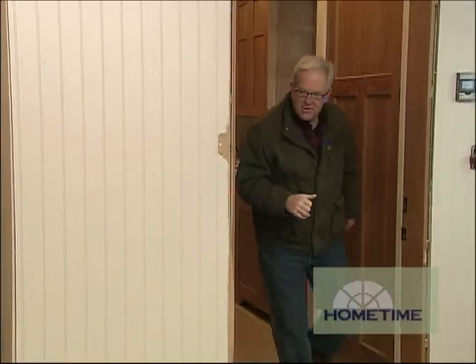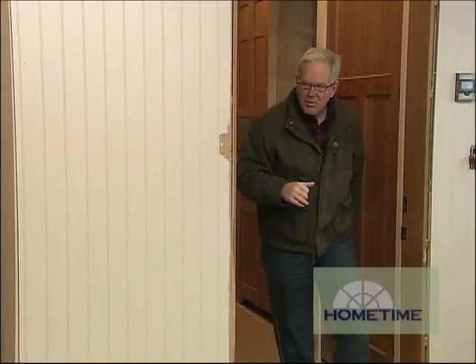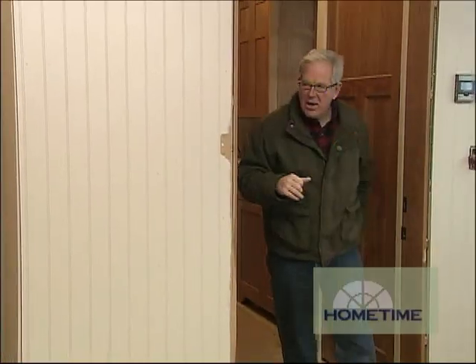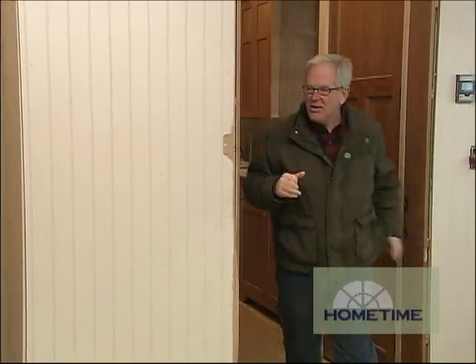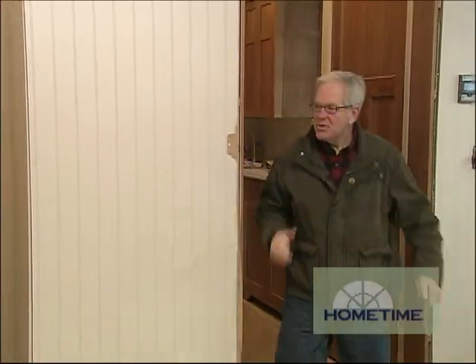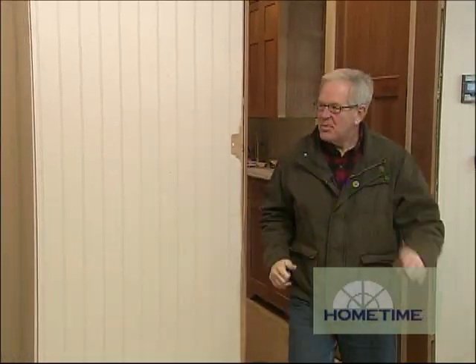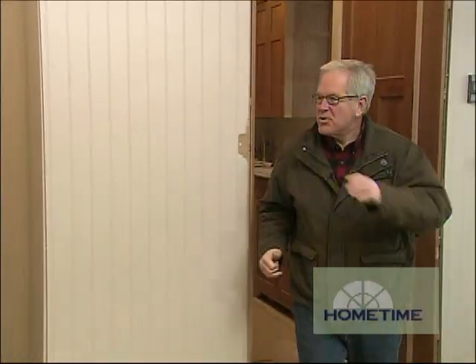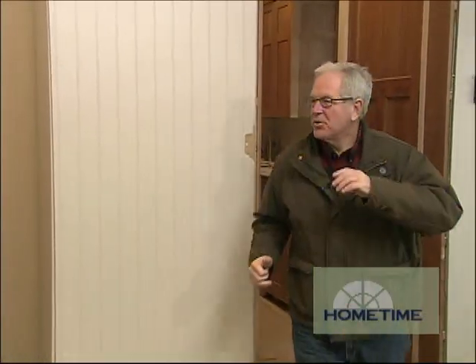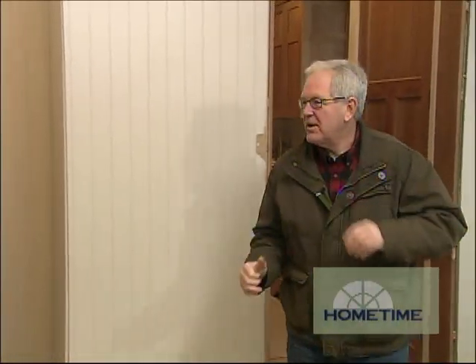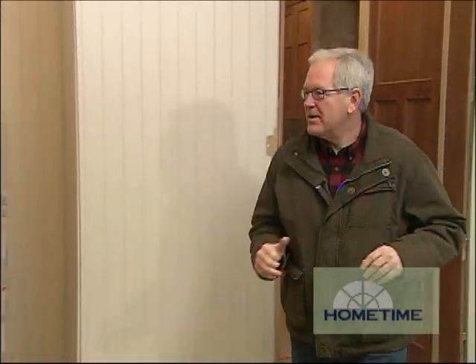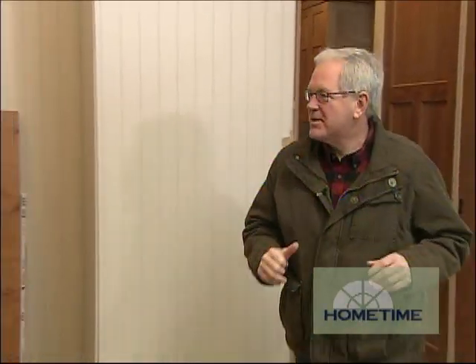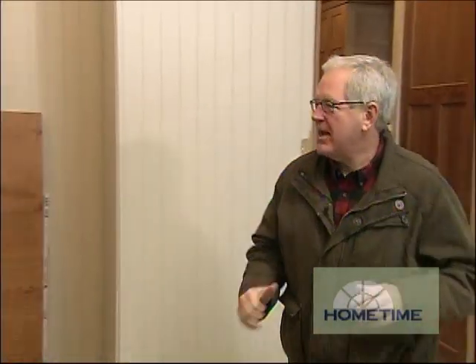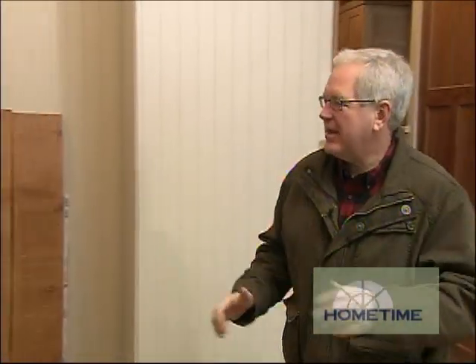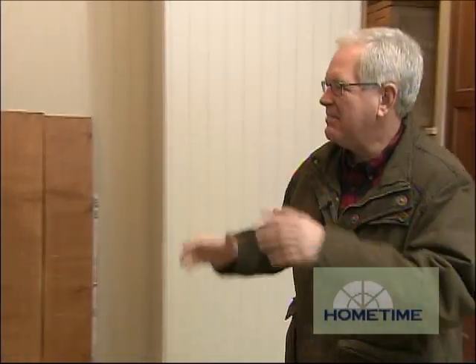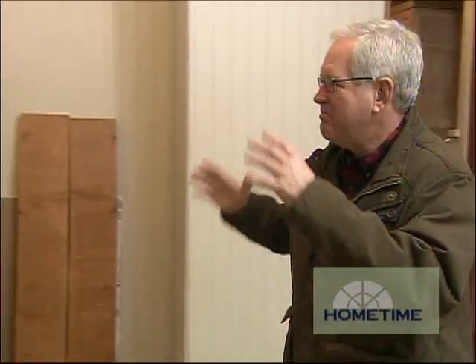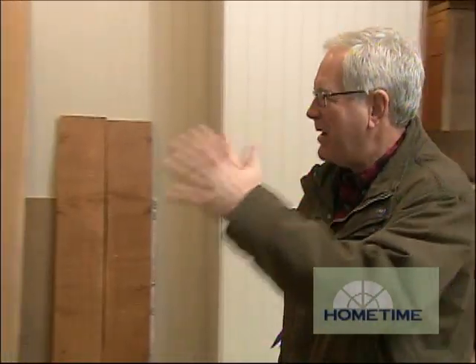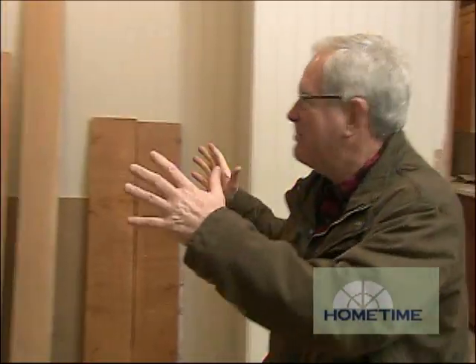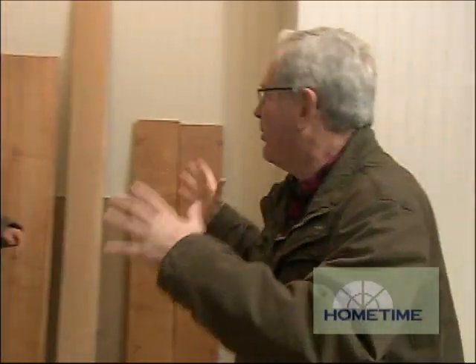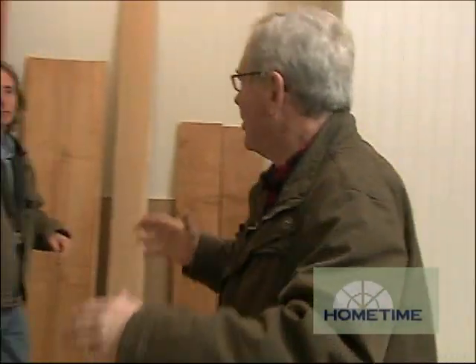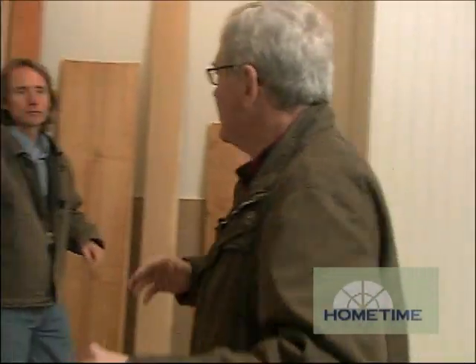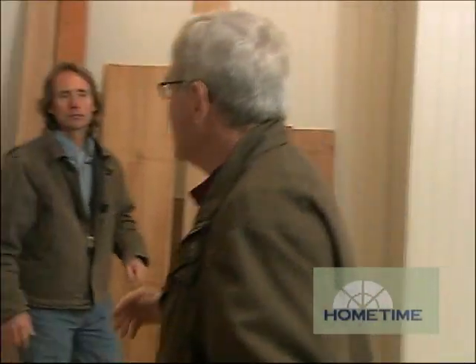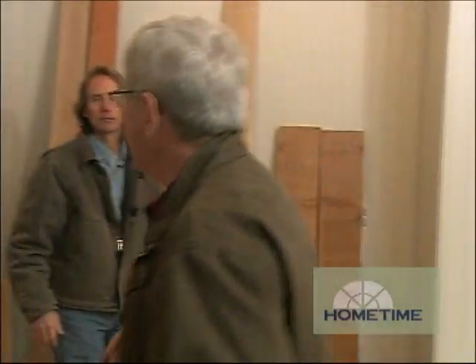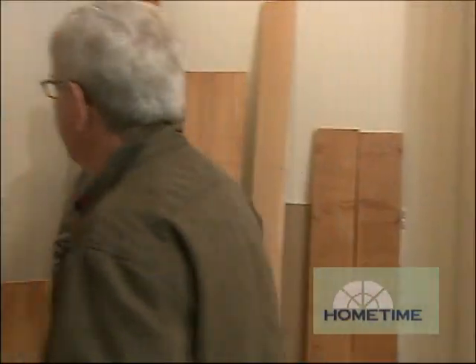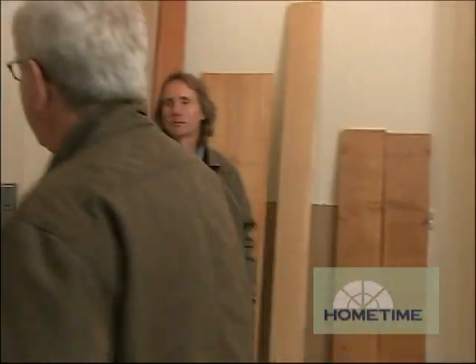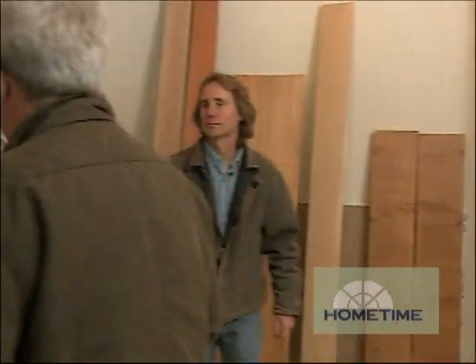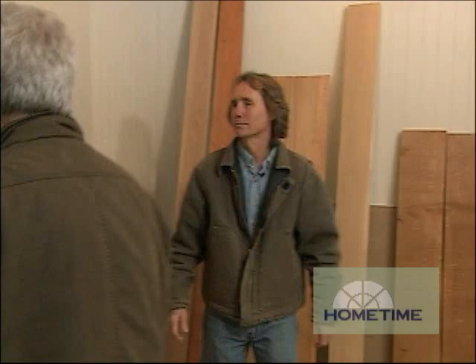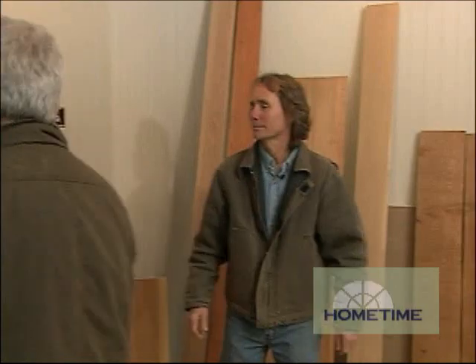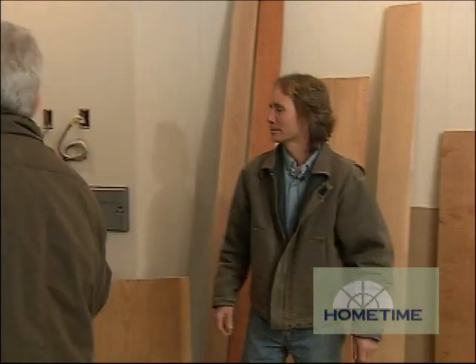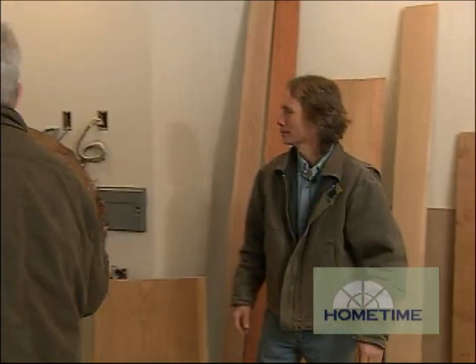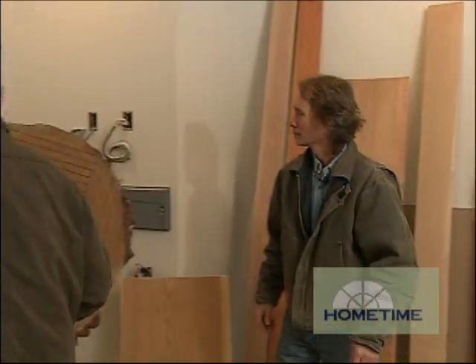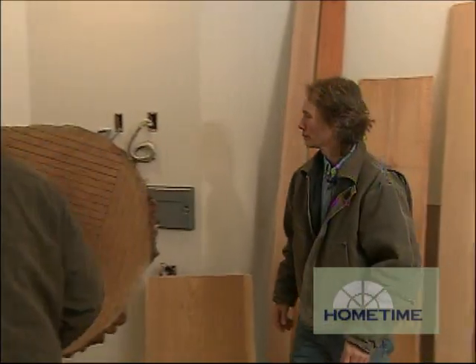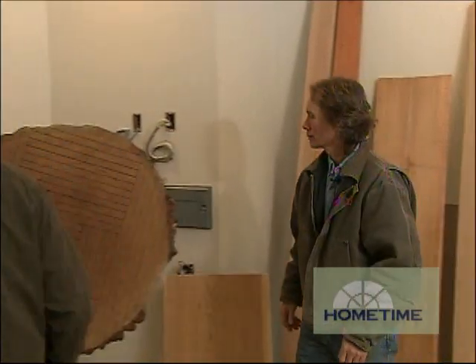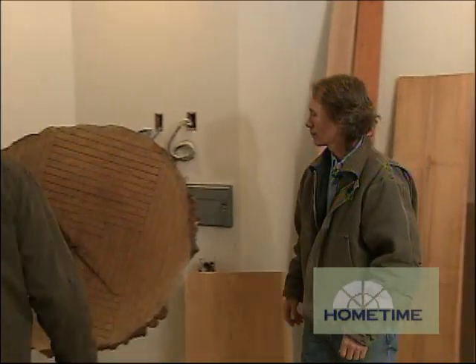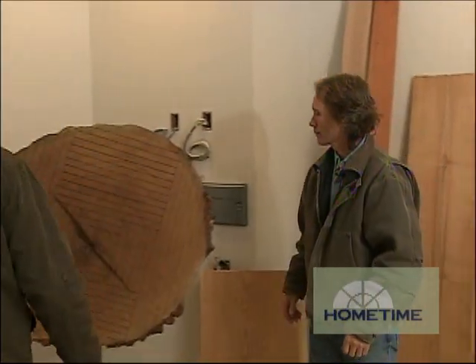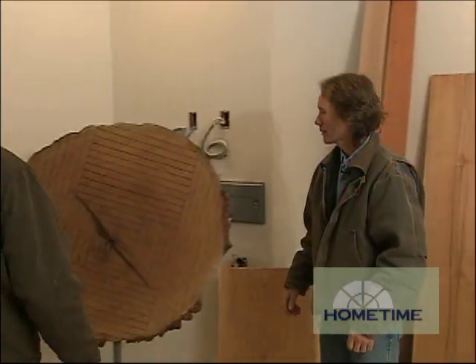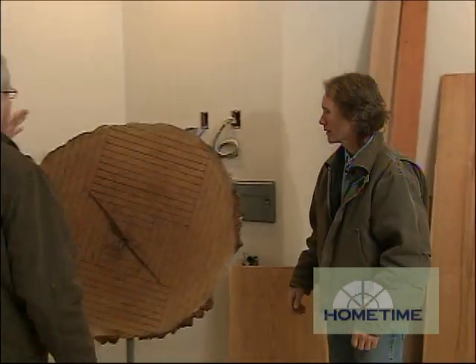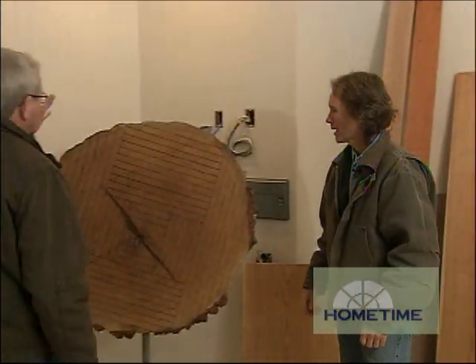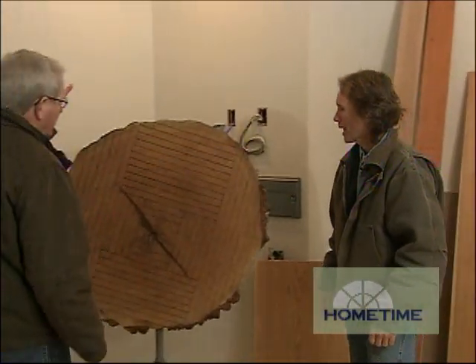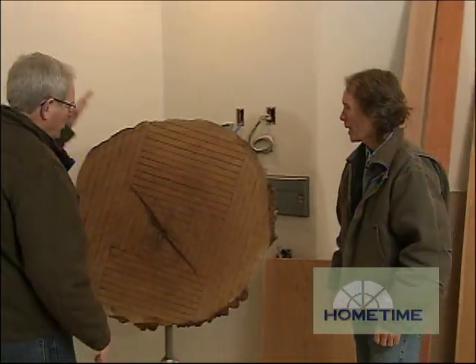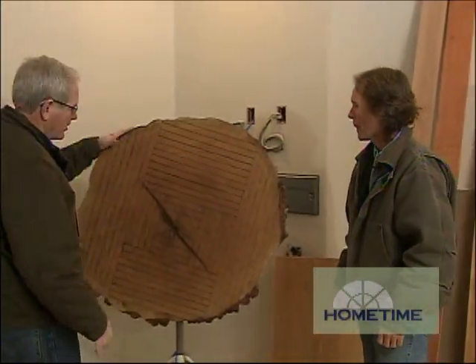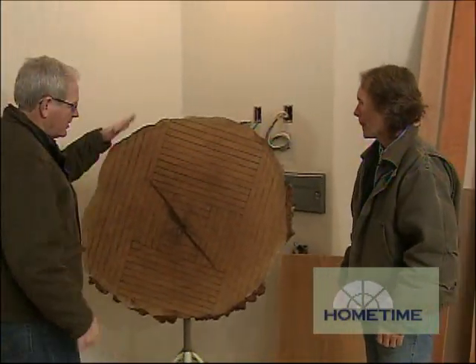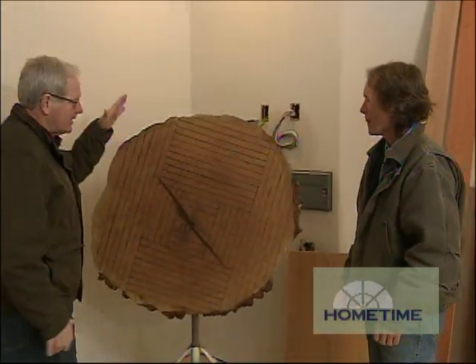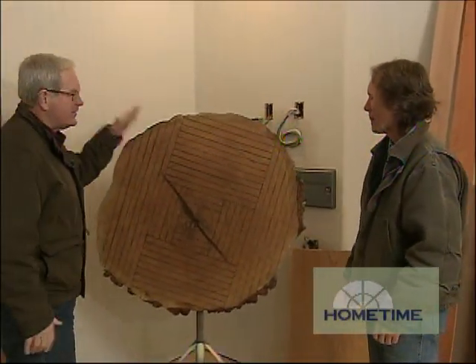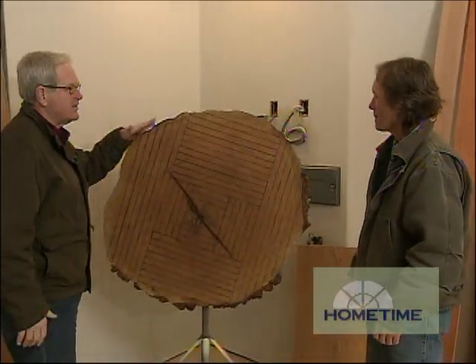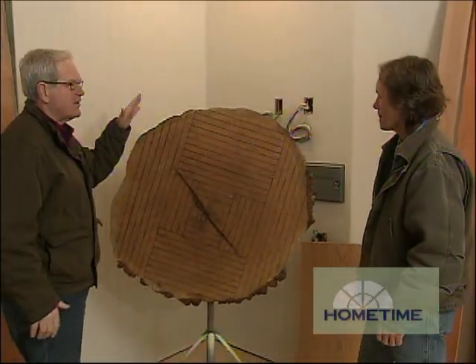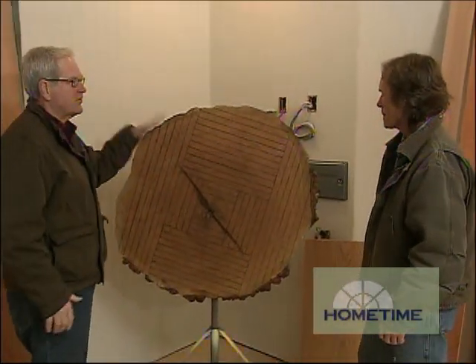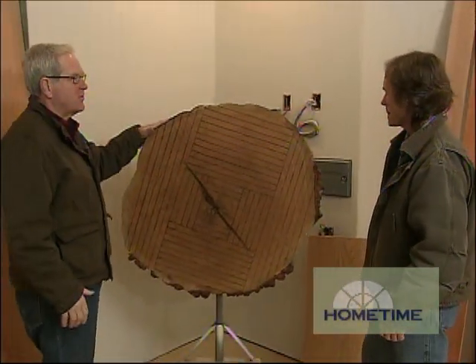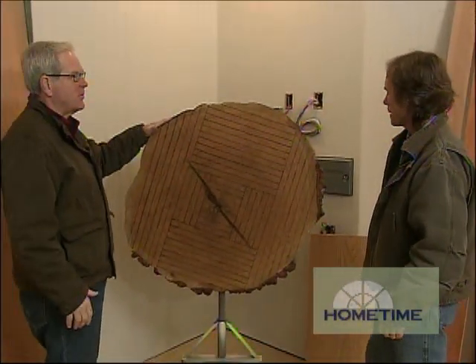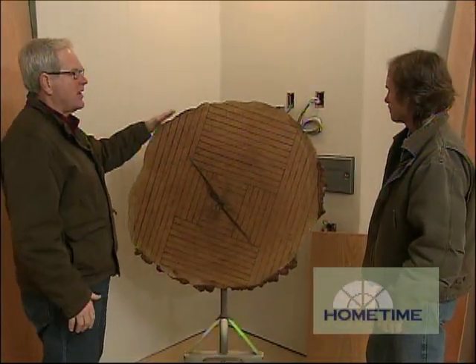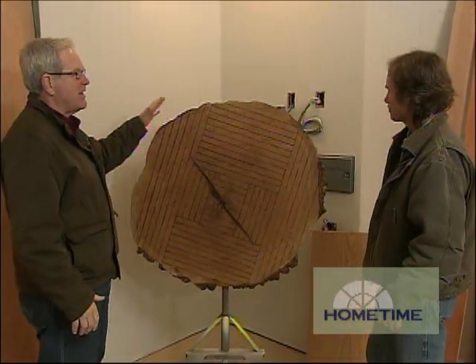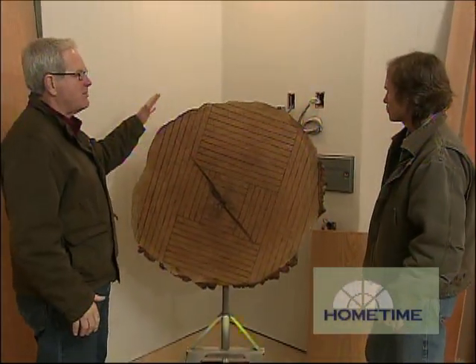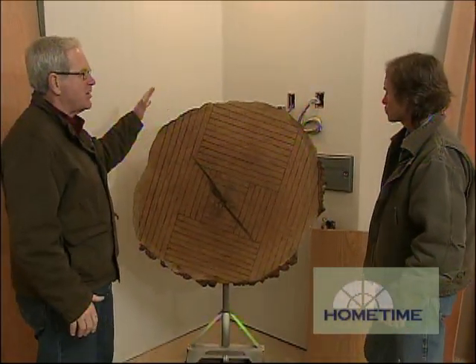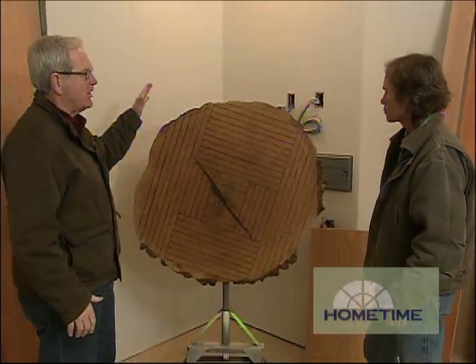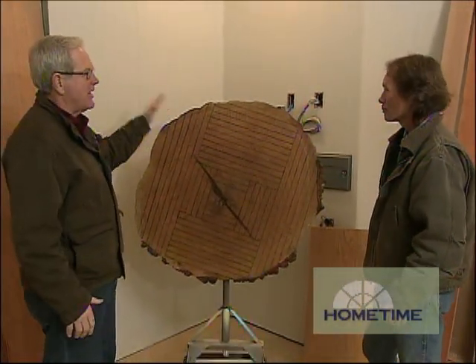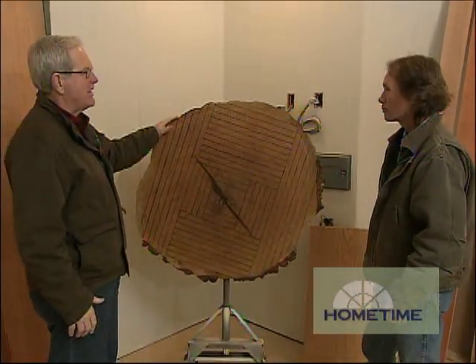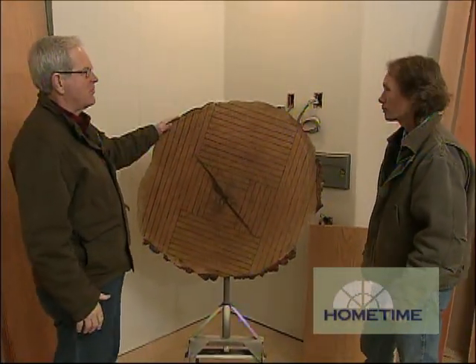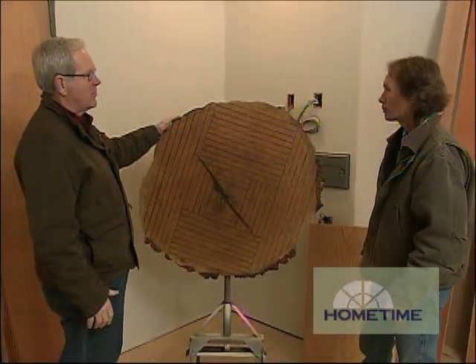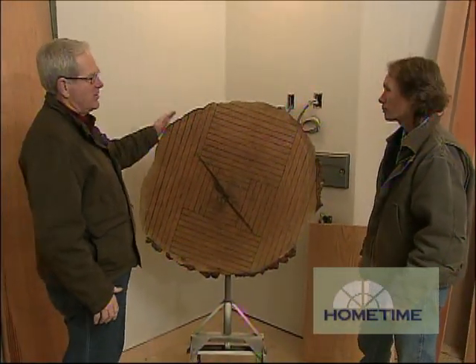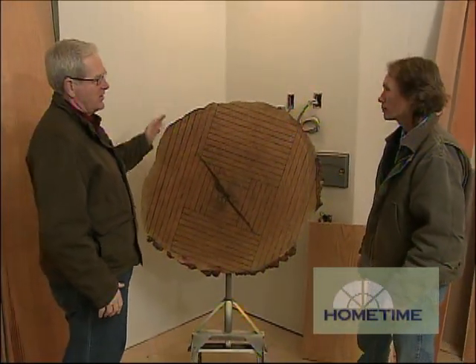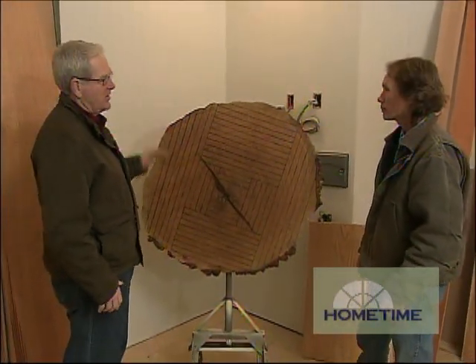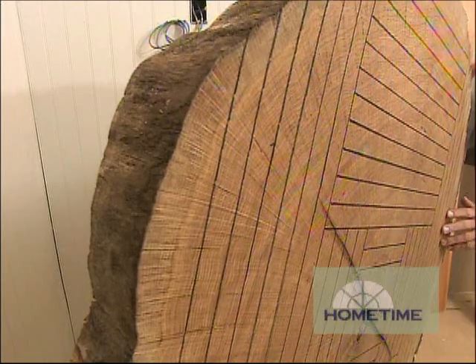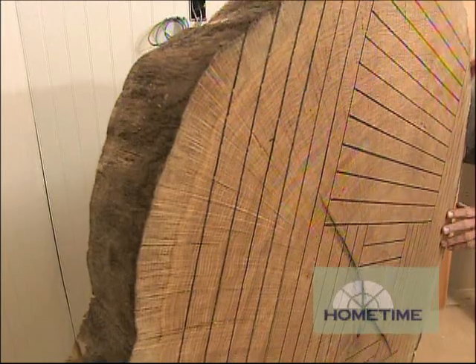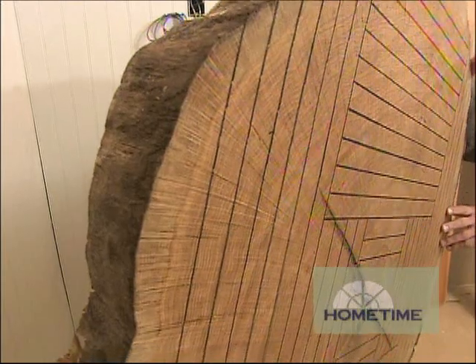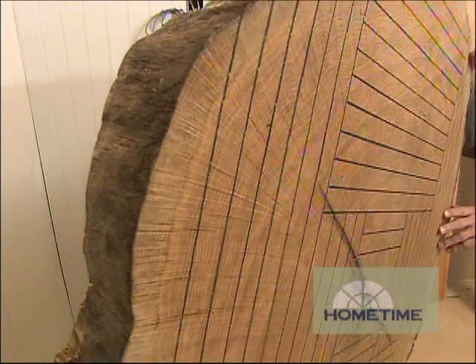Brian, your specialty is taking big boards out of big trees like this one. I've got to ask you, where do you get these things from? There can't be a lot of them around to cut down.